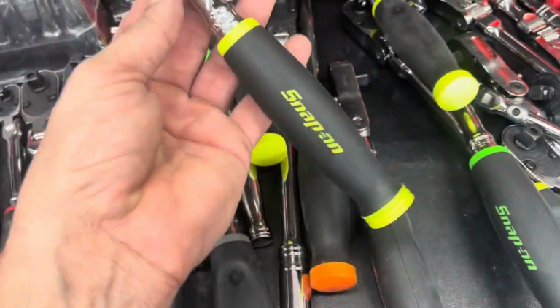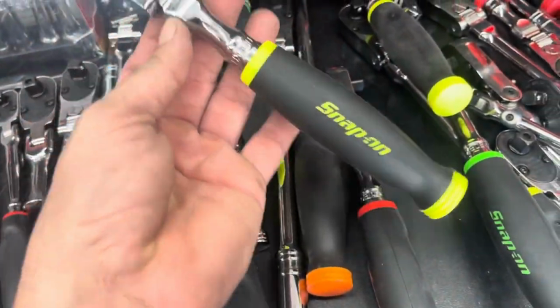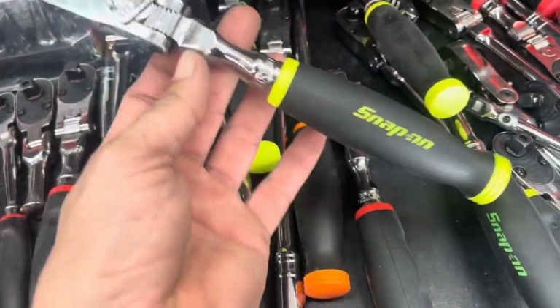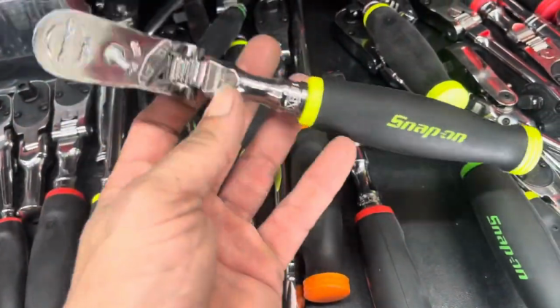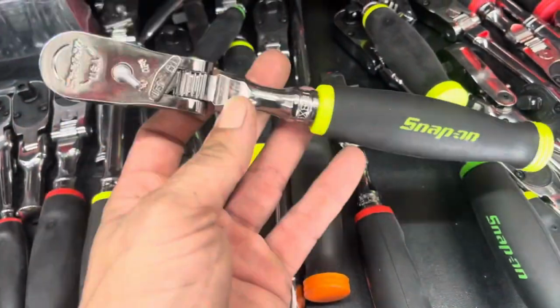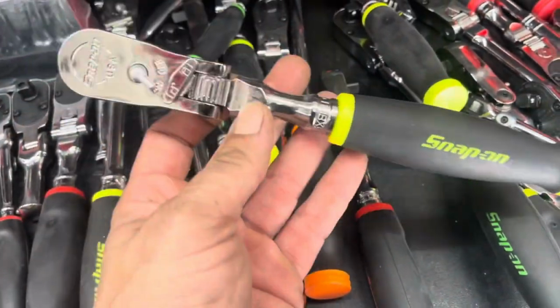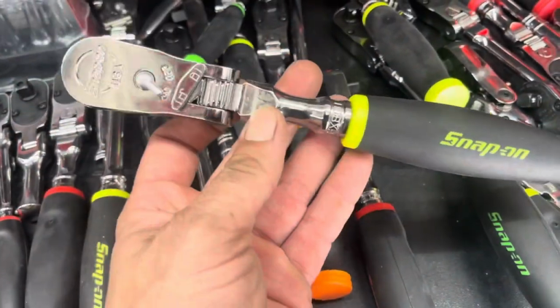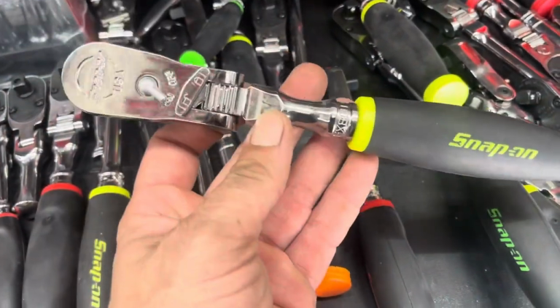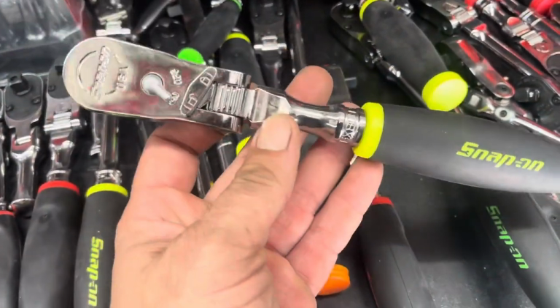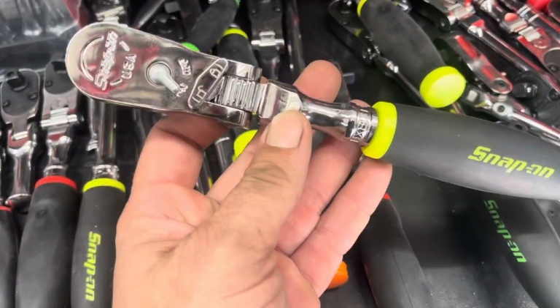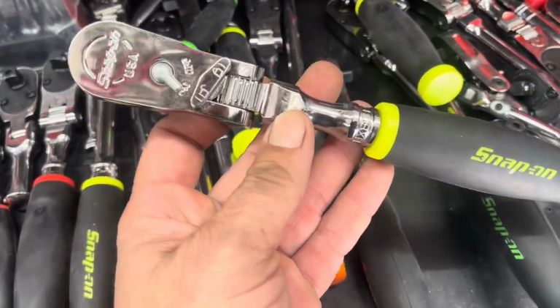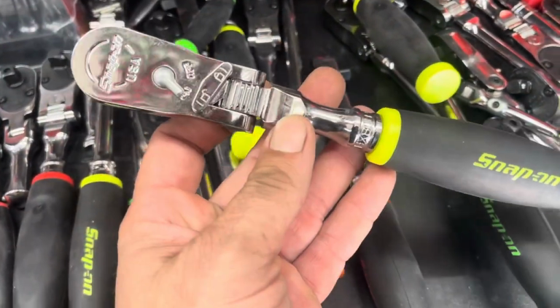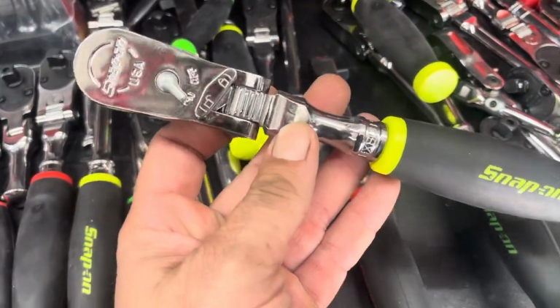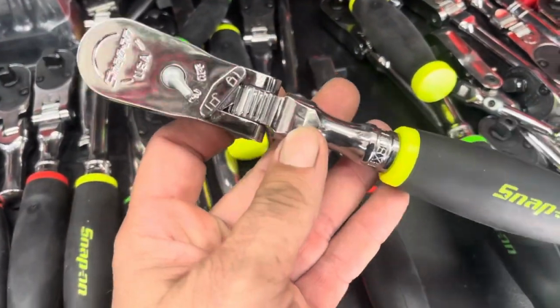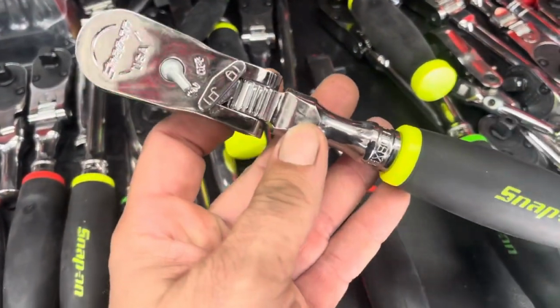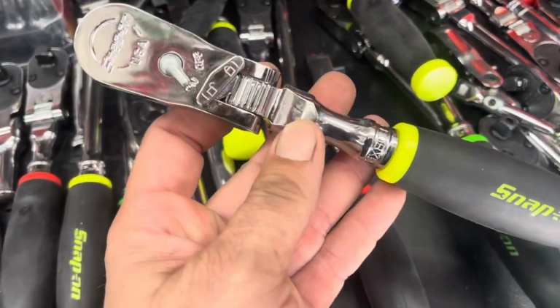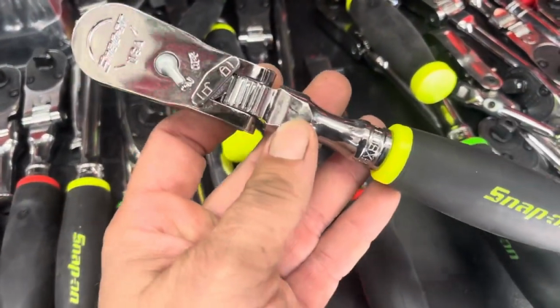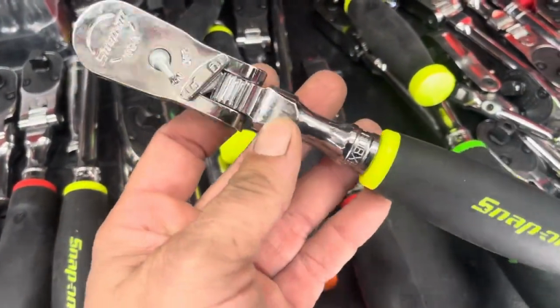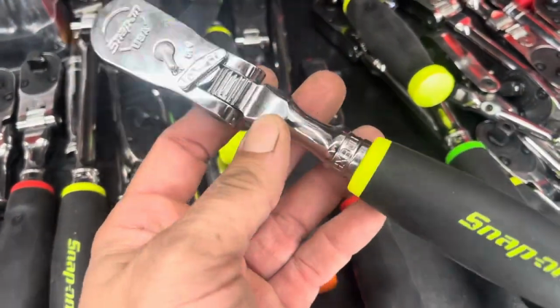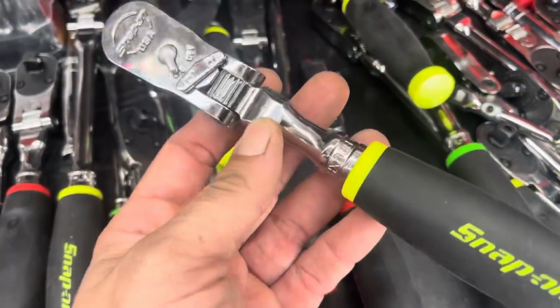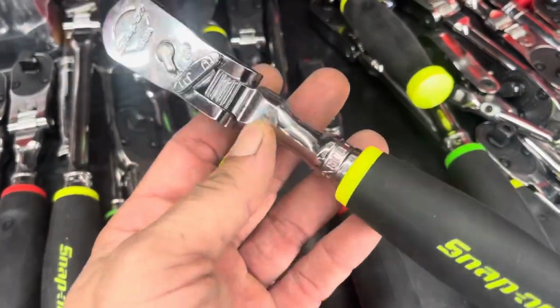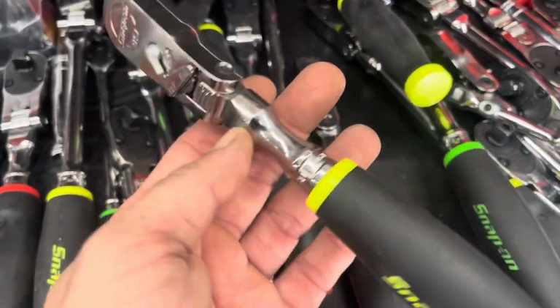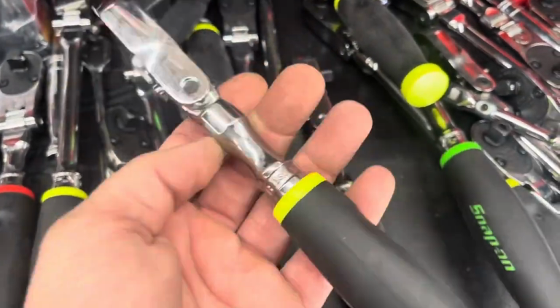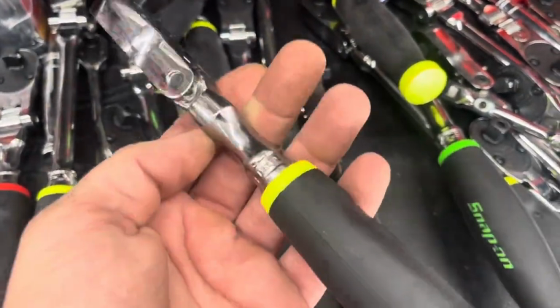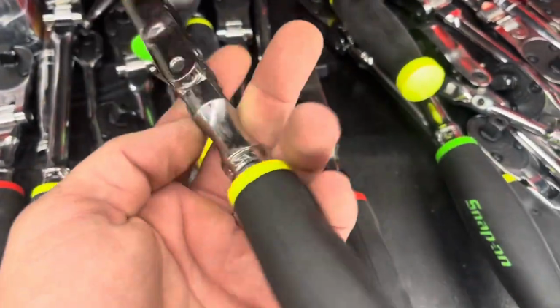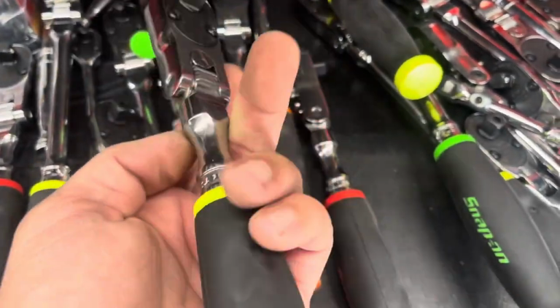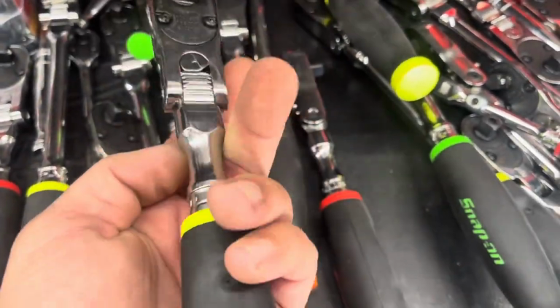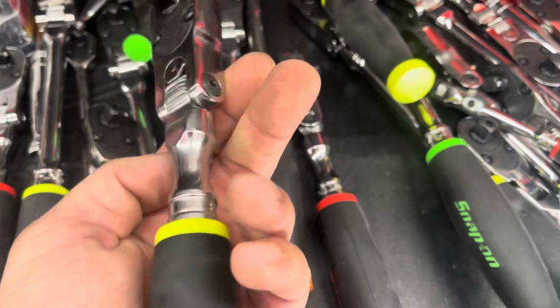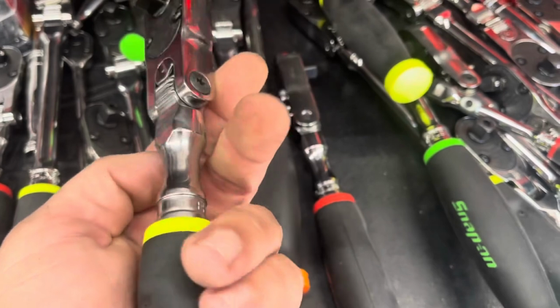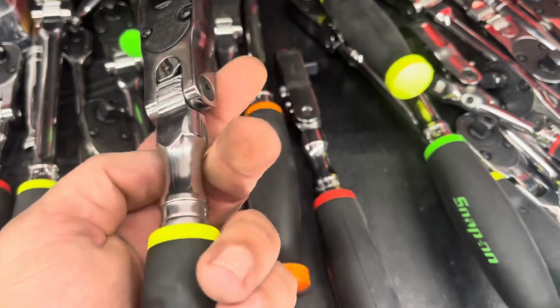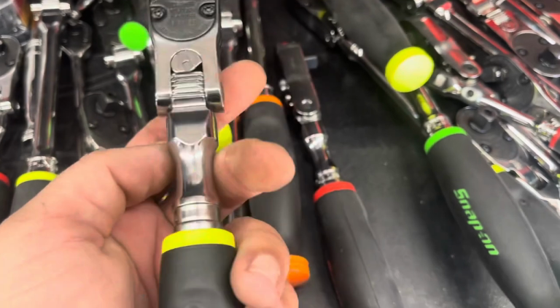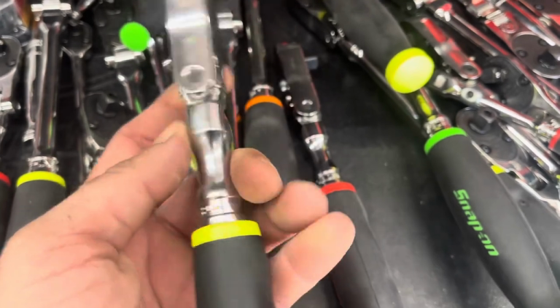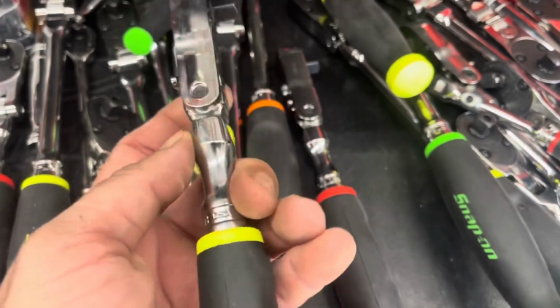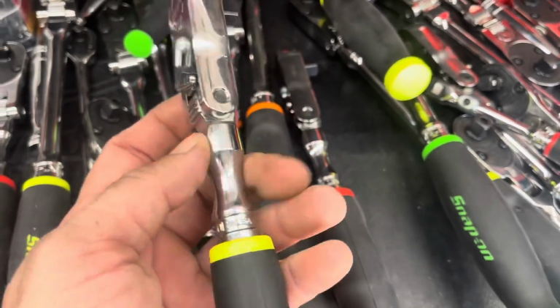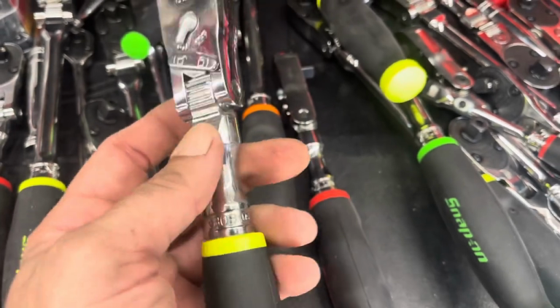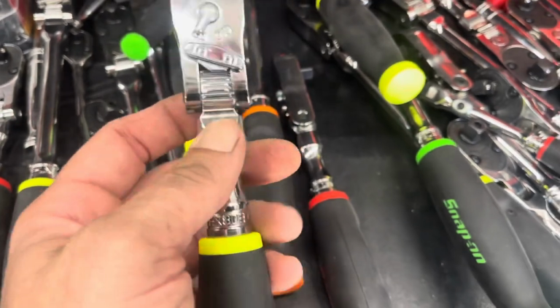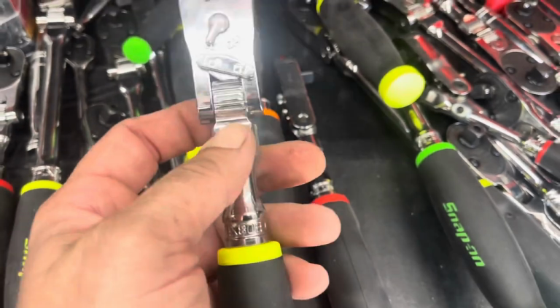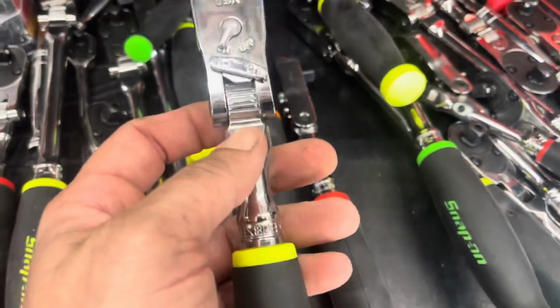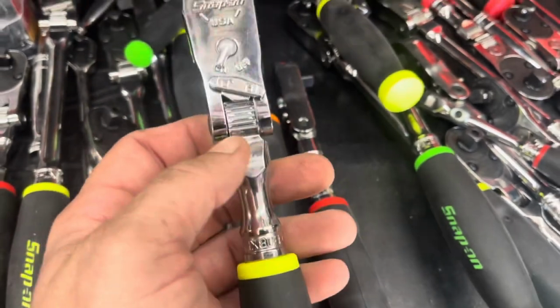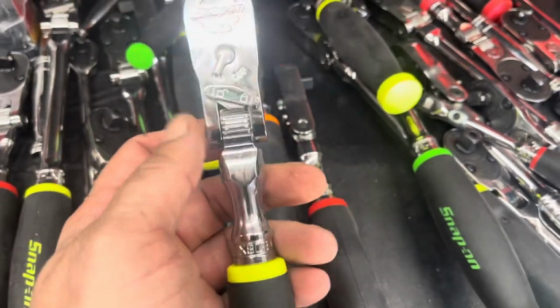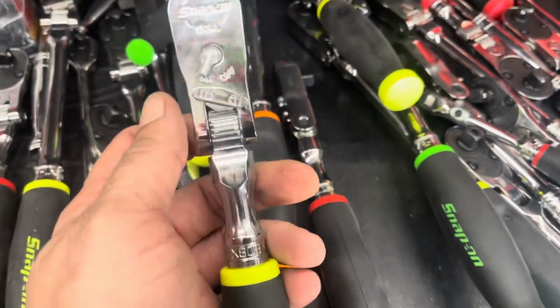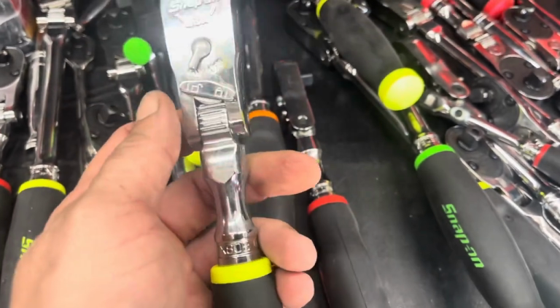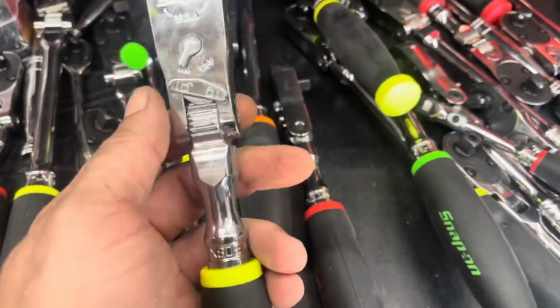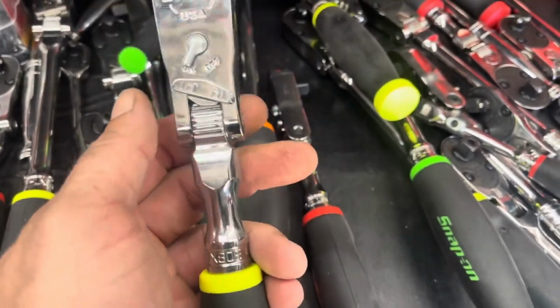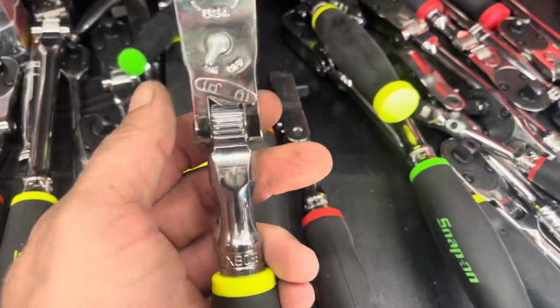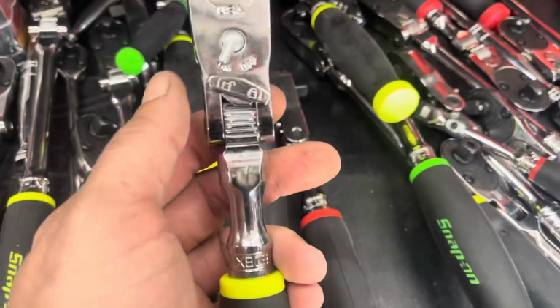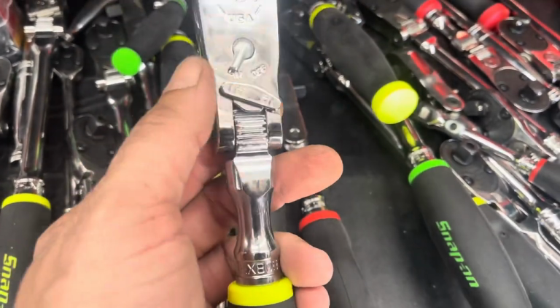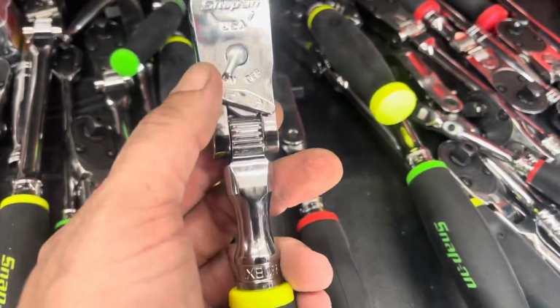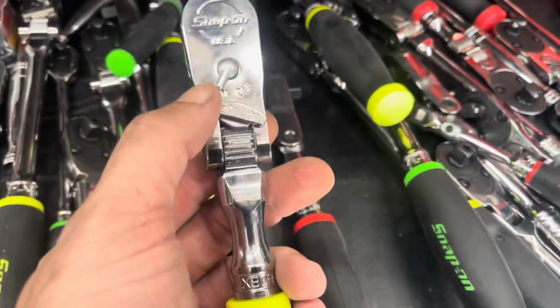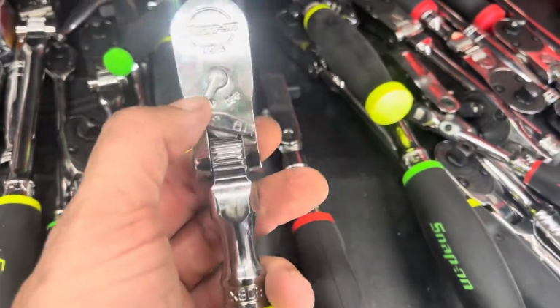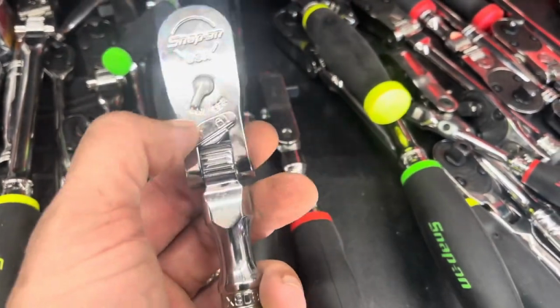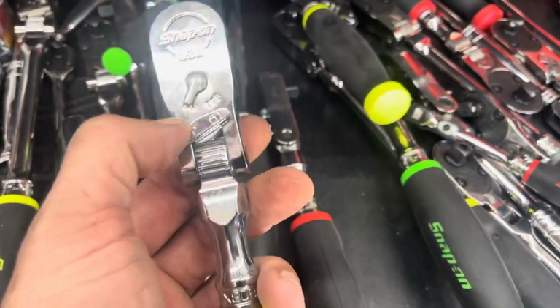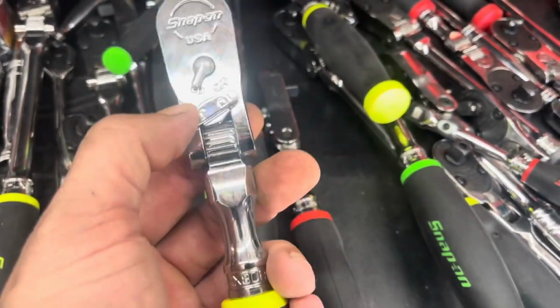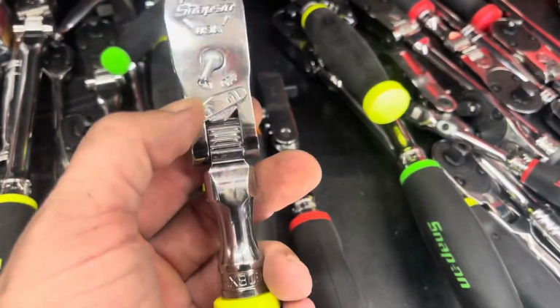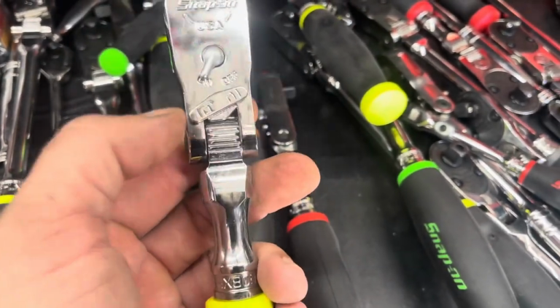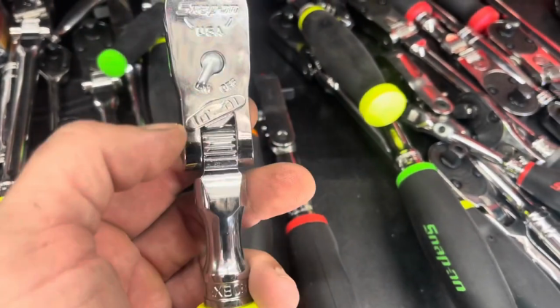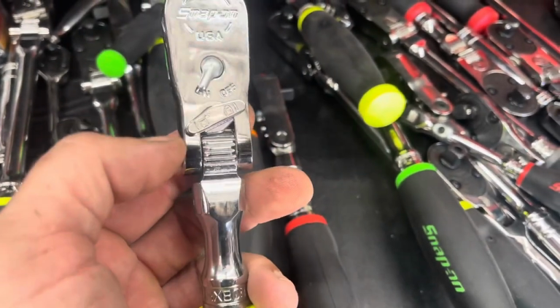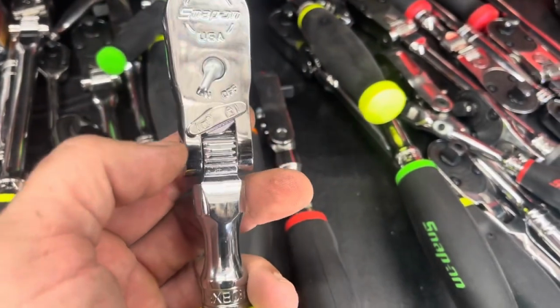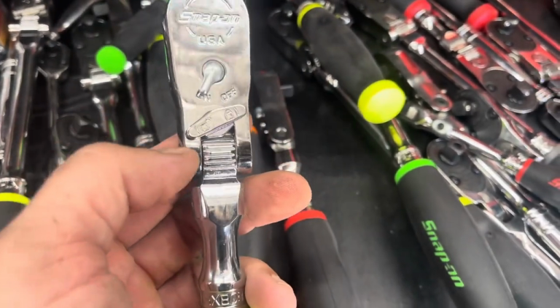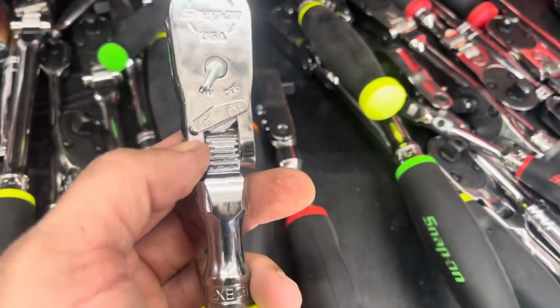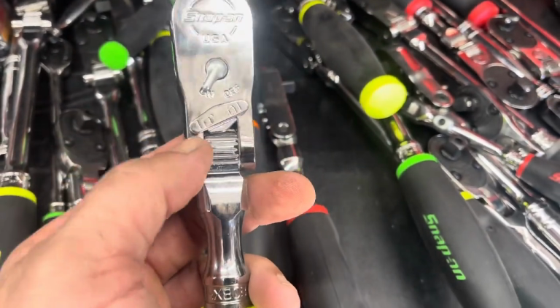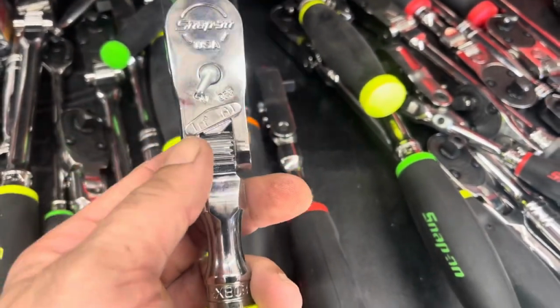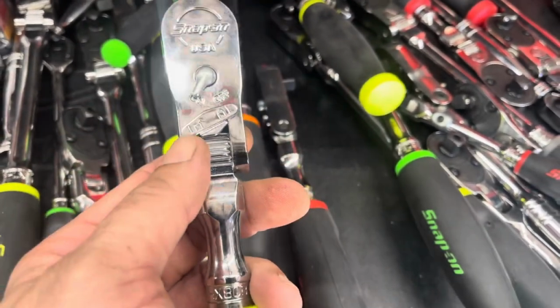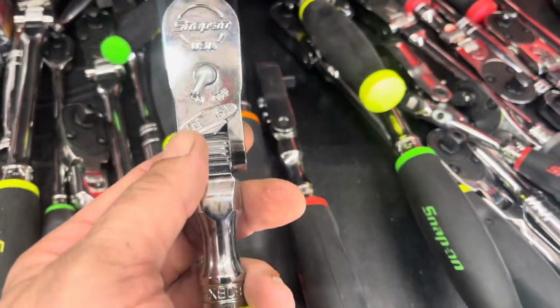Snap-on's got a new locking flex head design. I'm unsure if I like it or not.